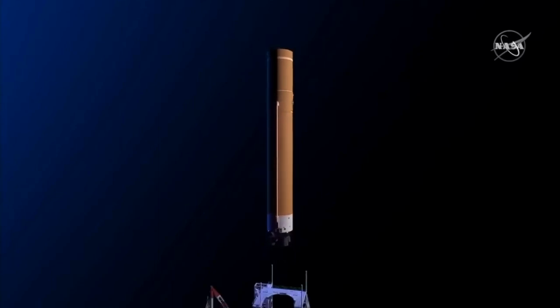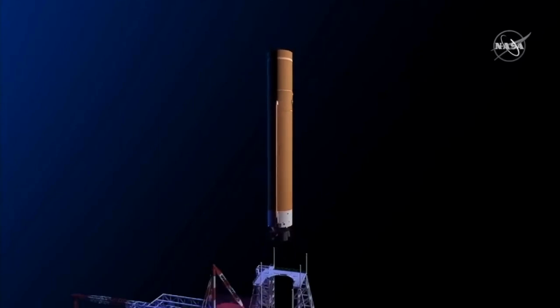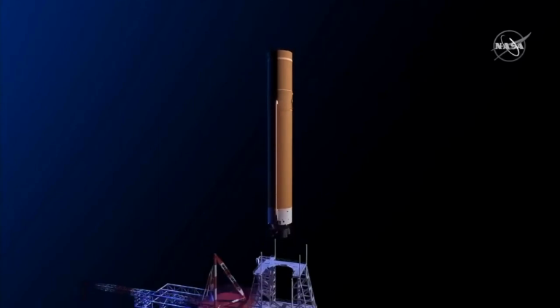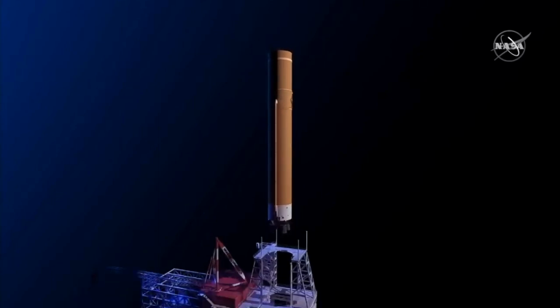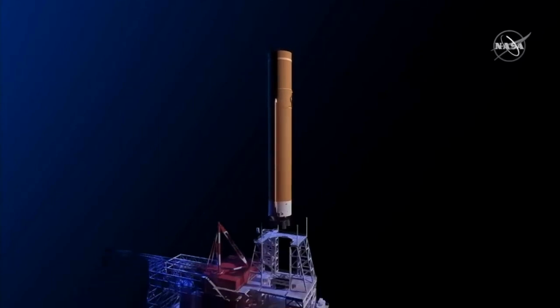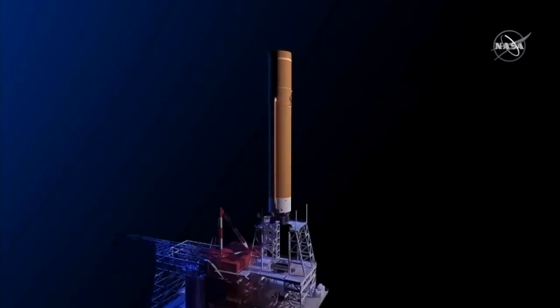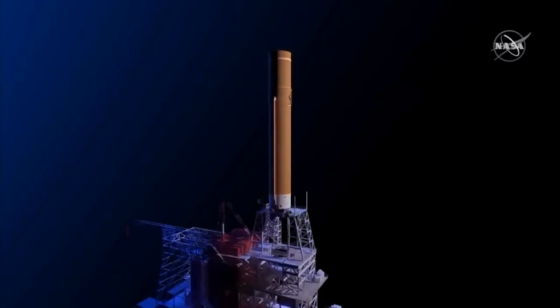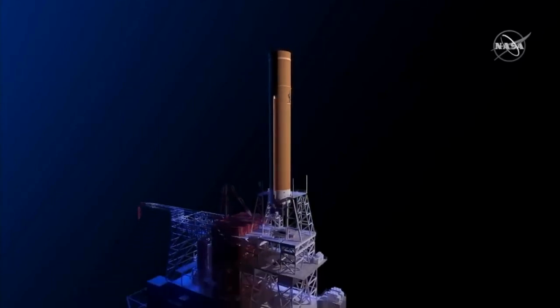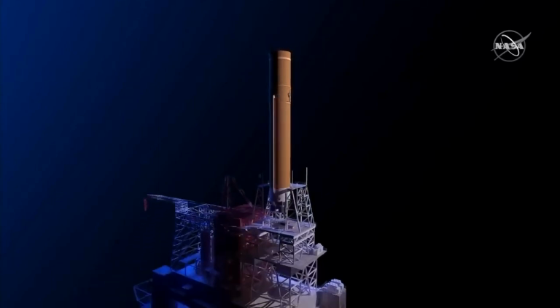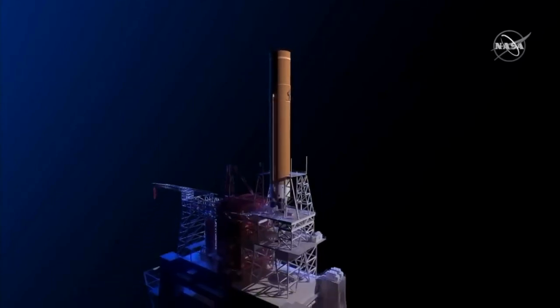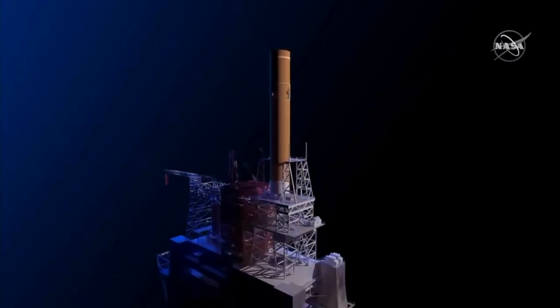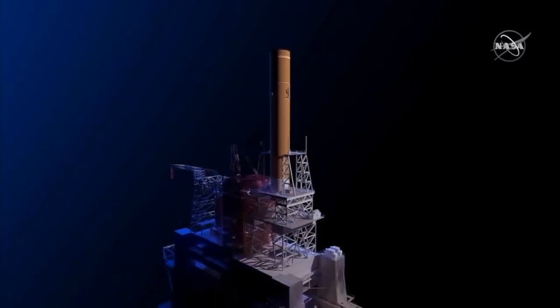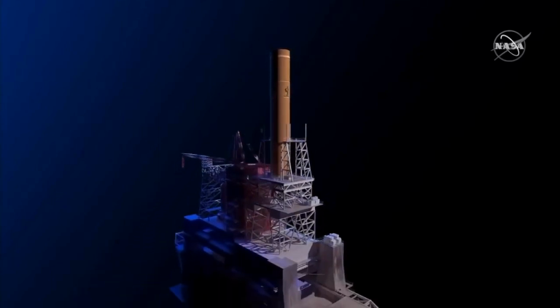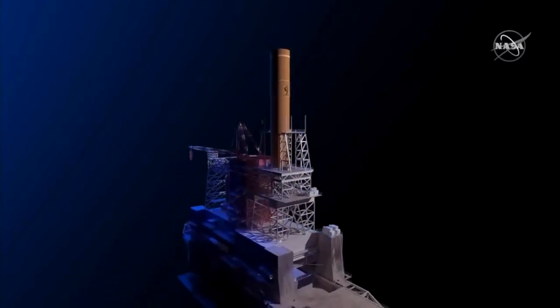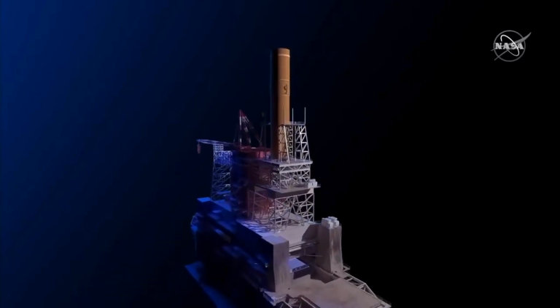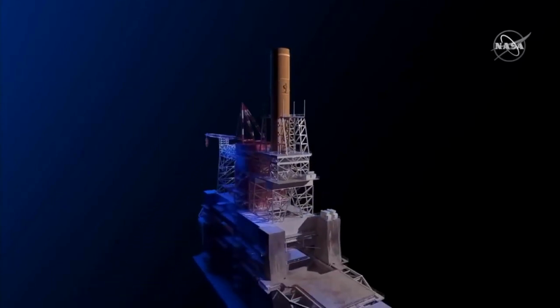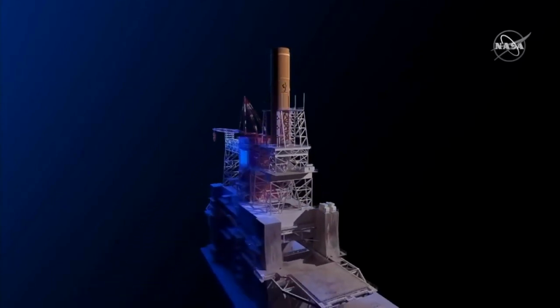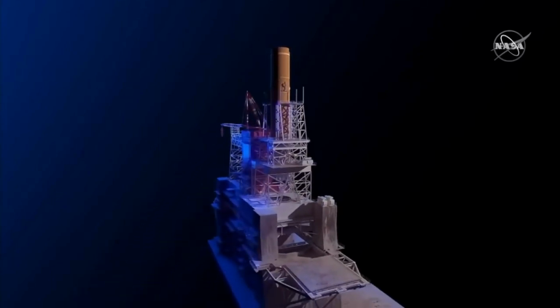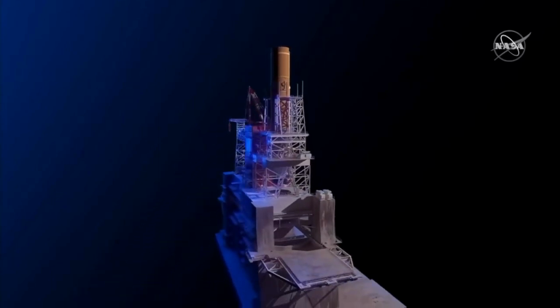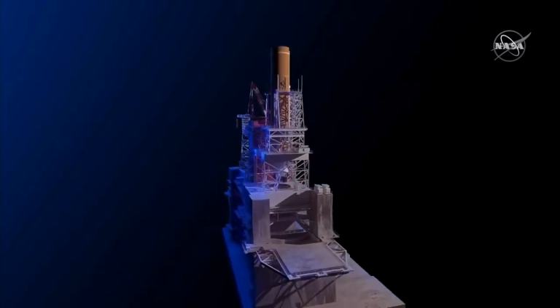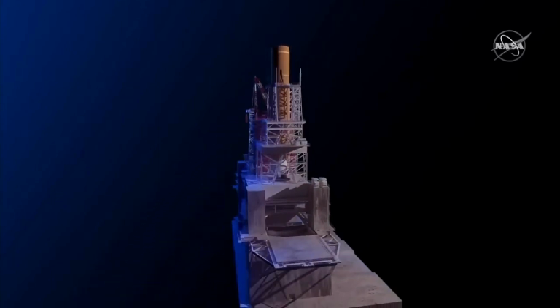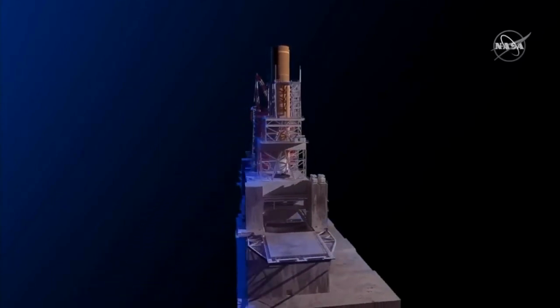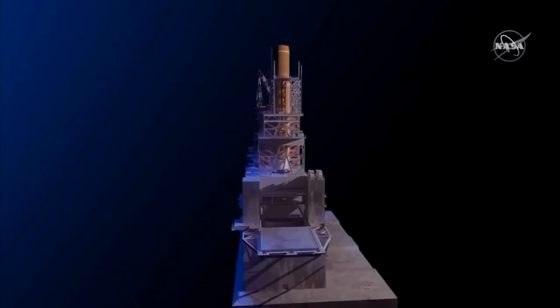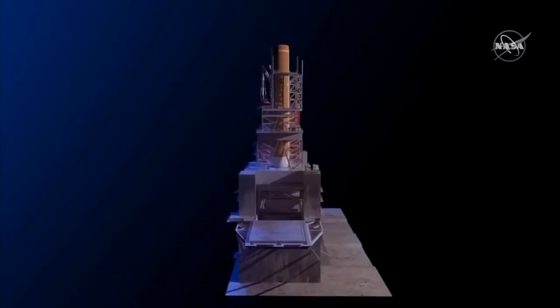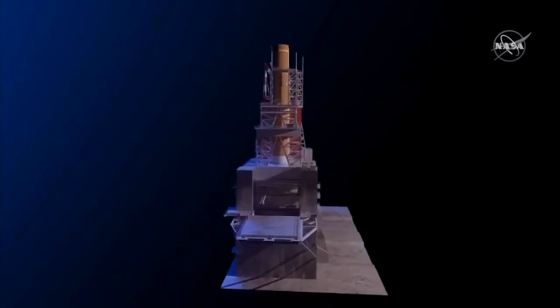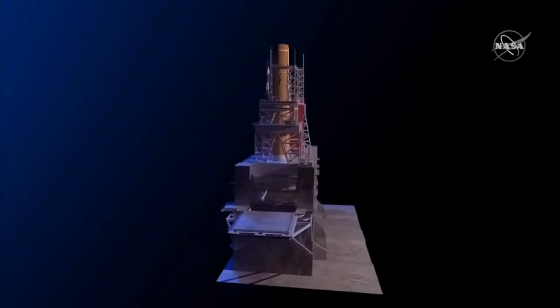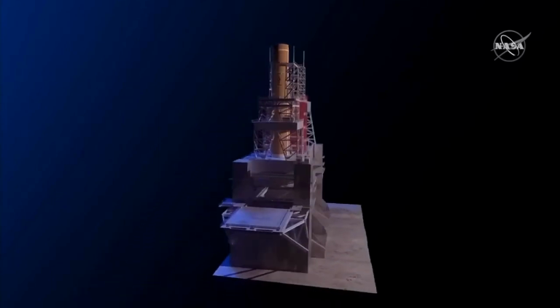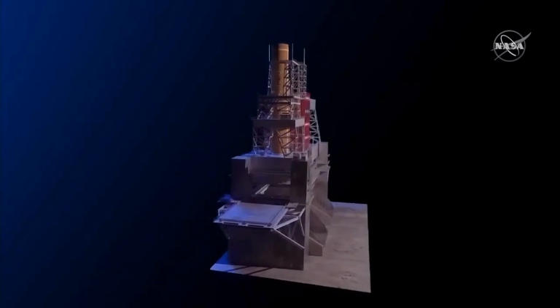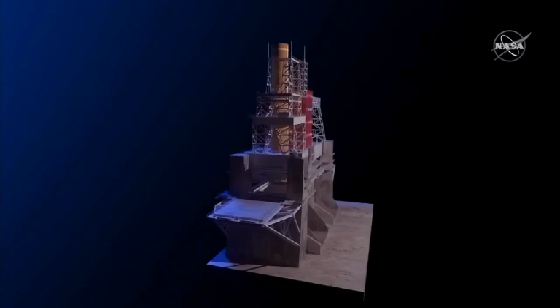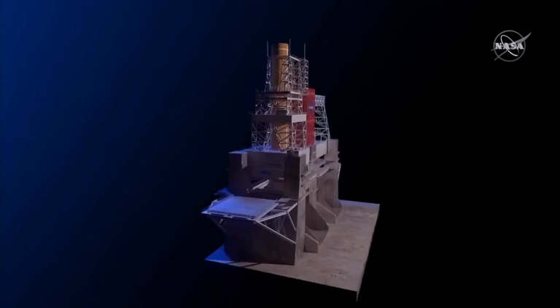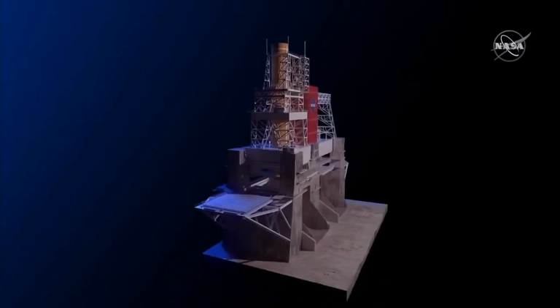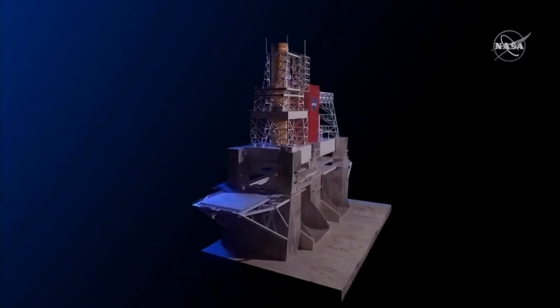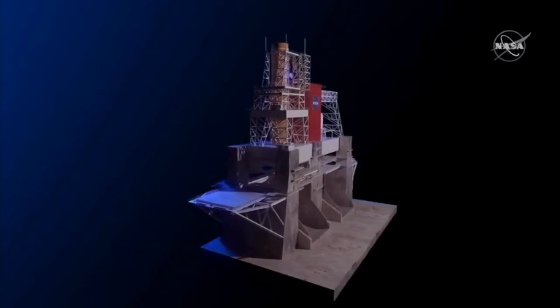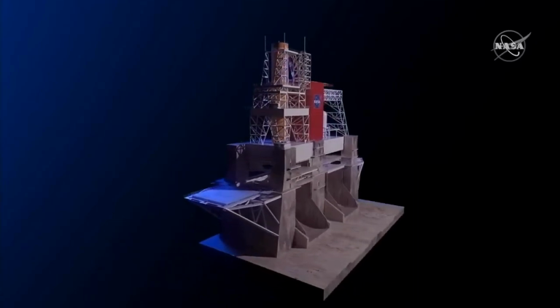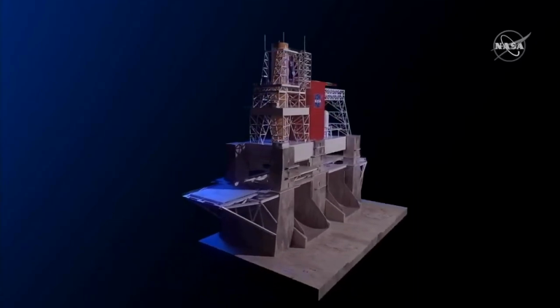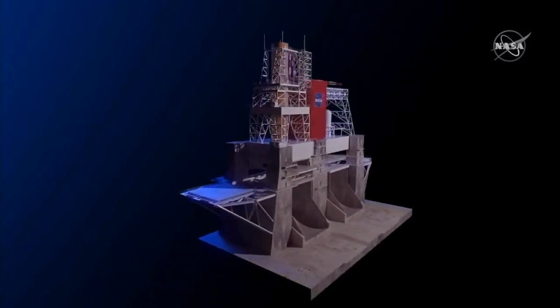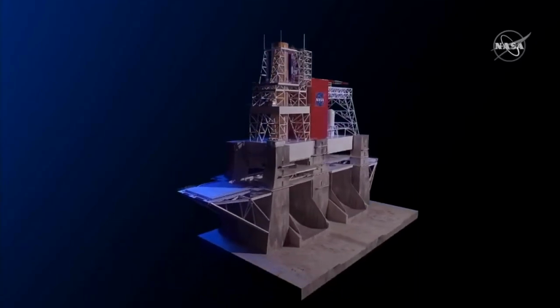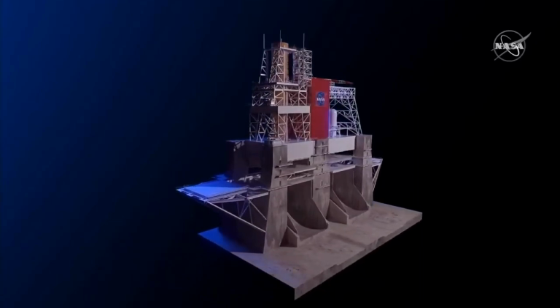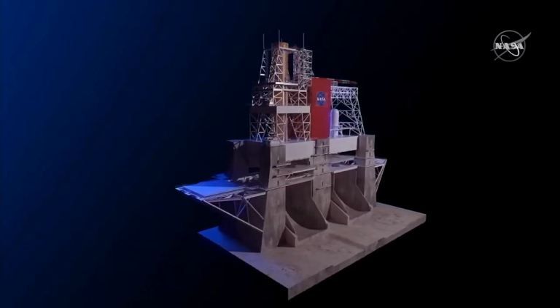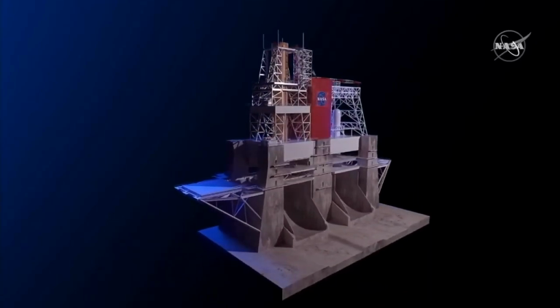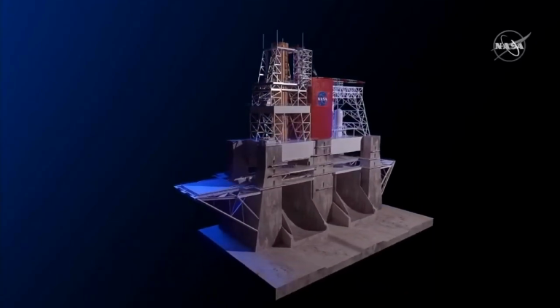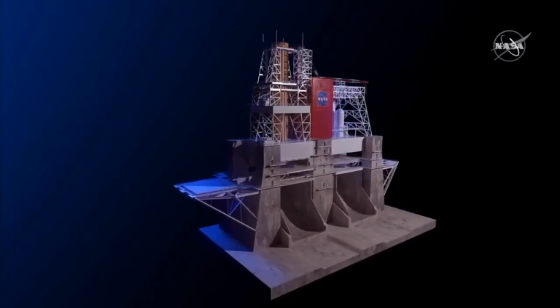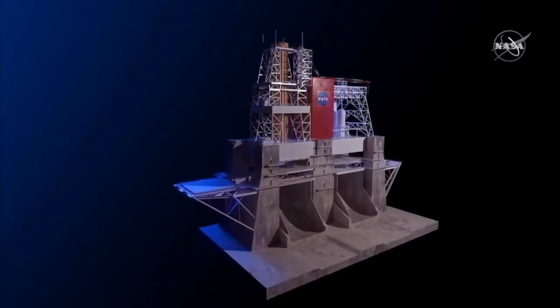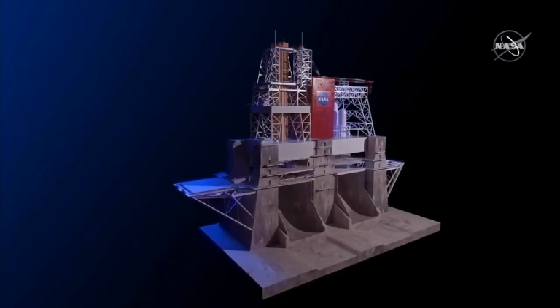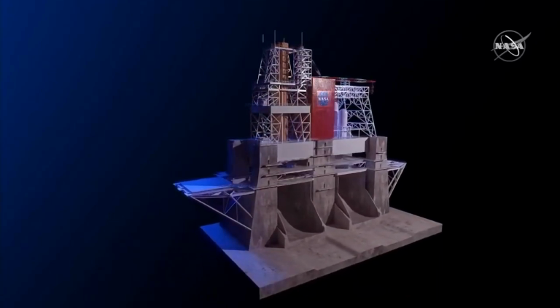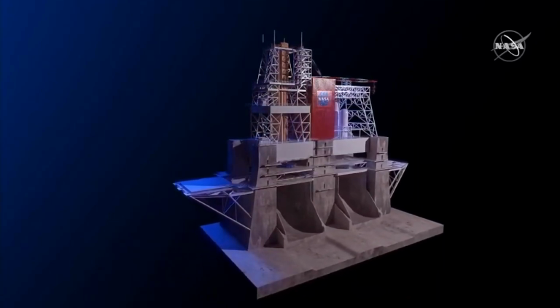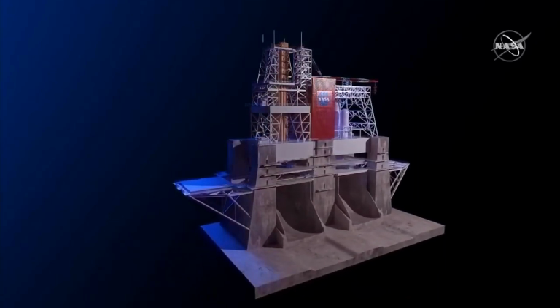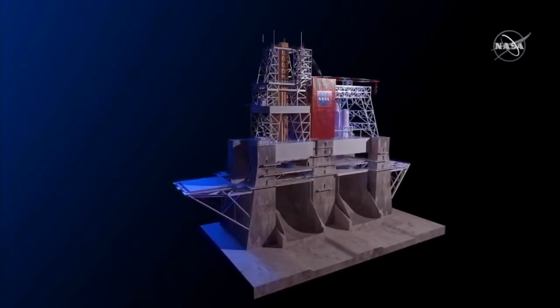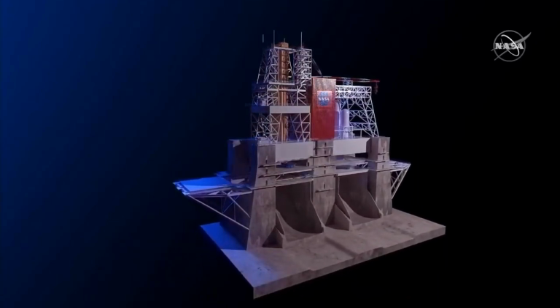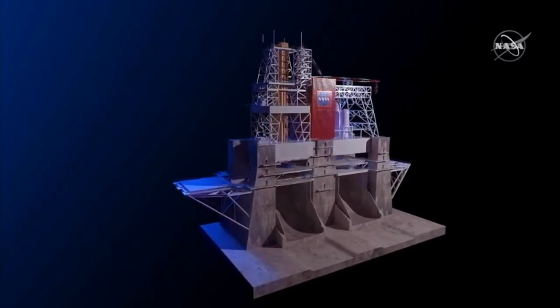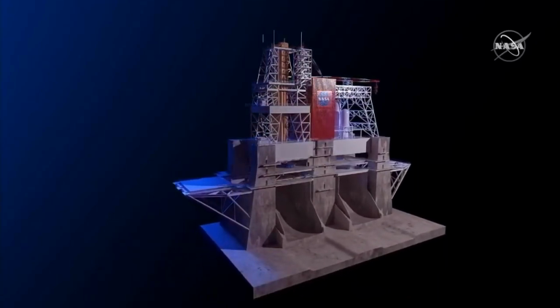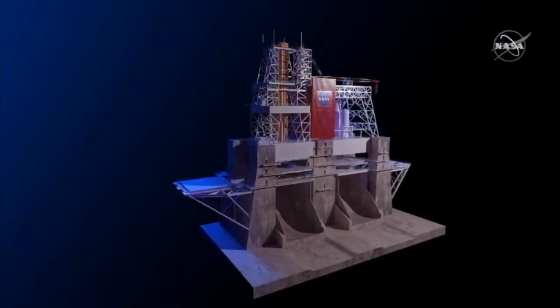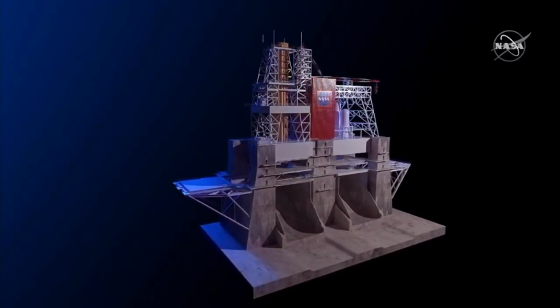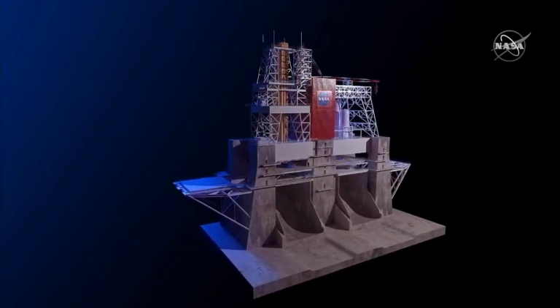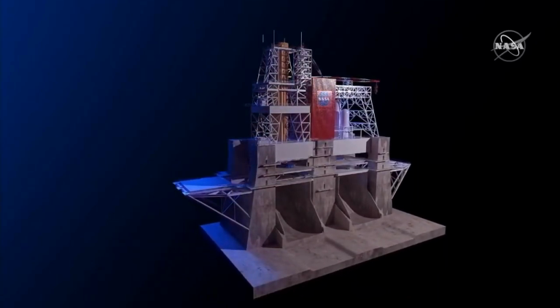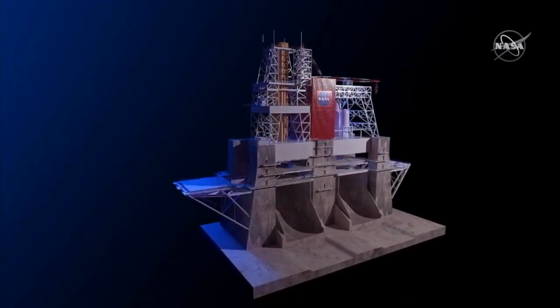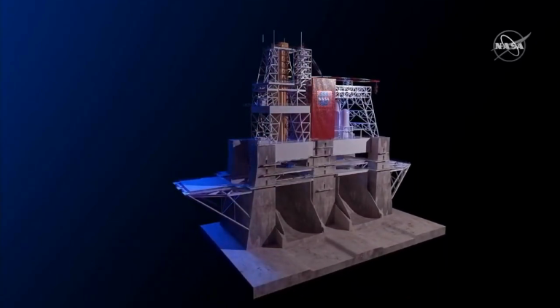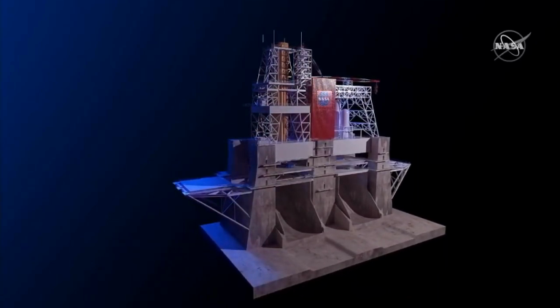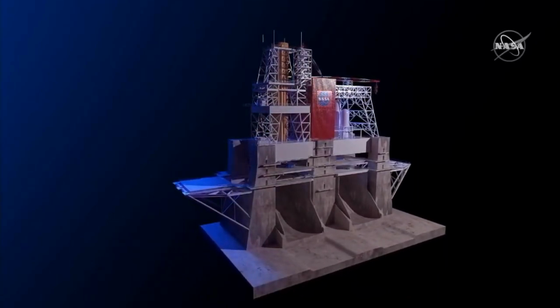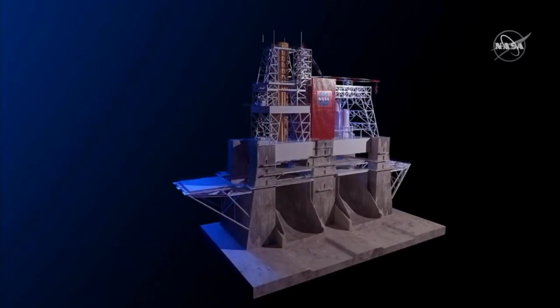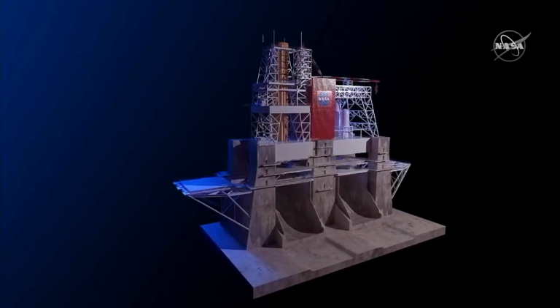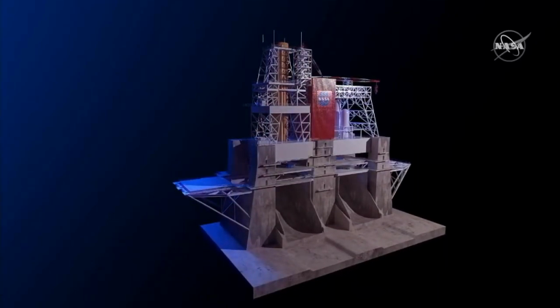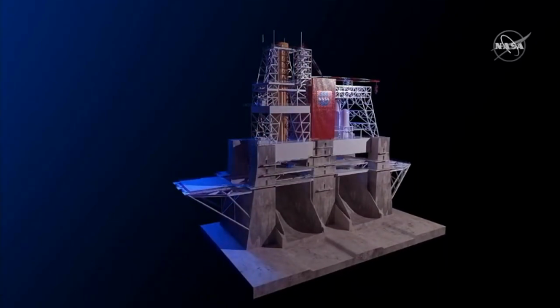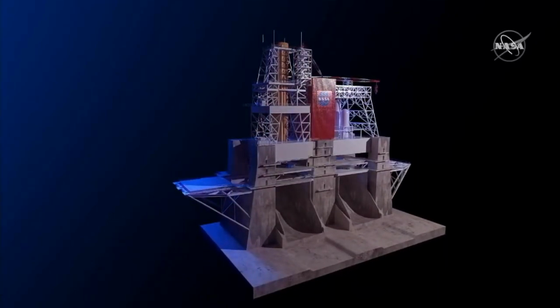The core stage for Artemis I fires up for the first time at NASA's historic V2 test stand.